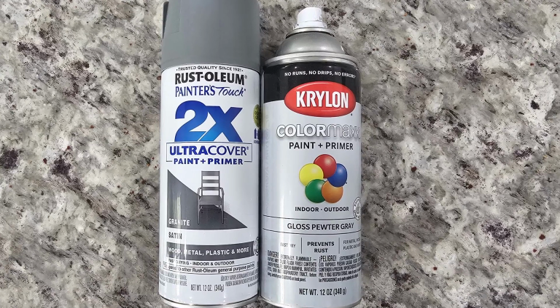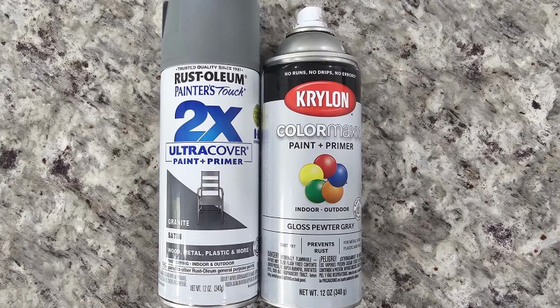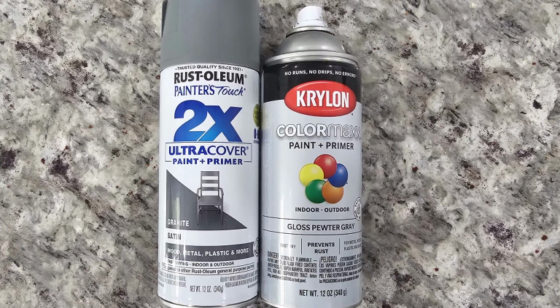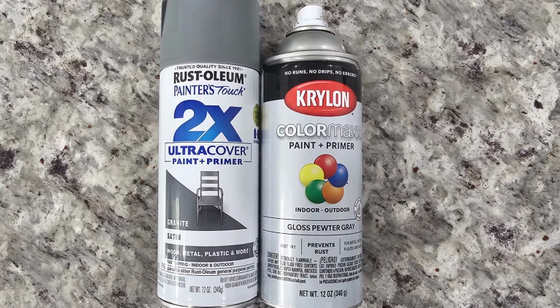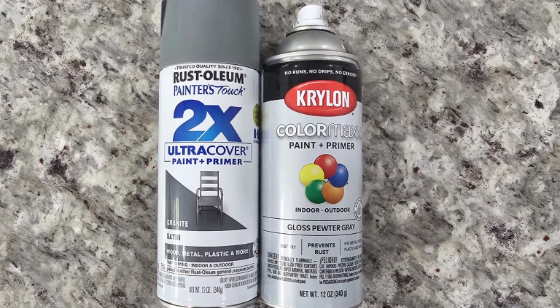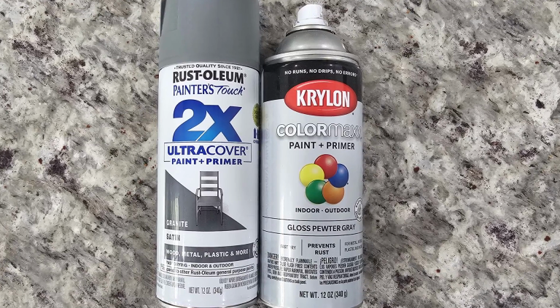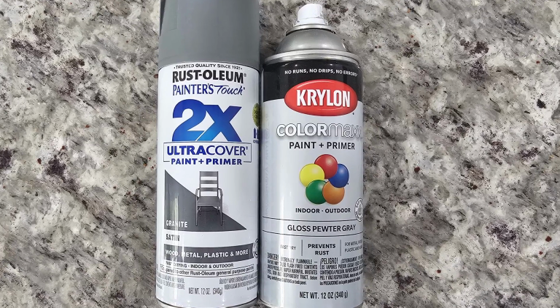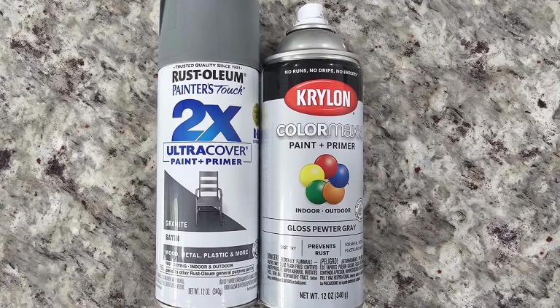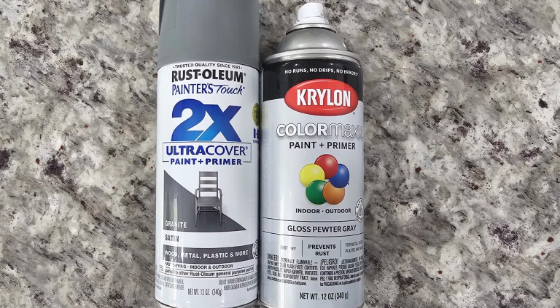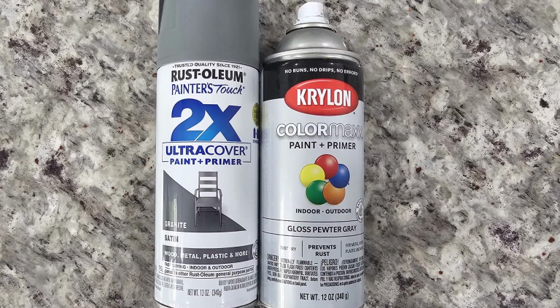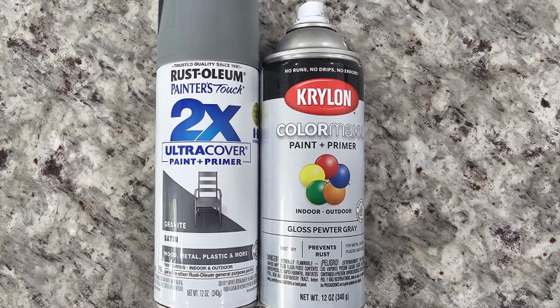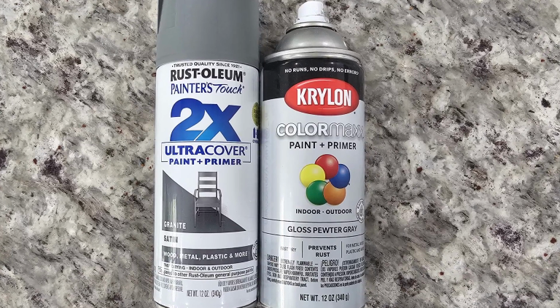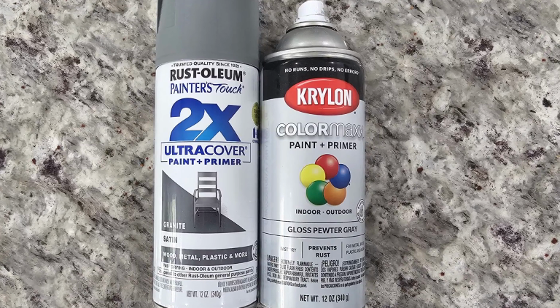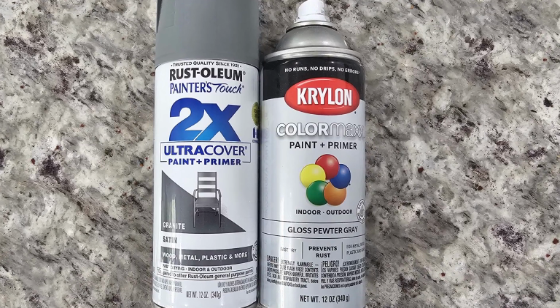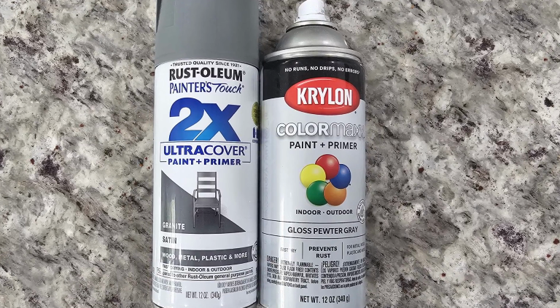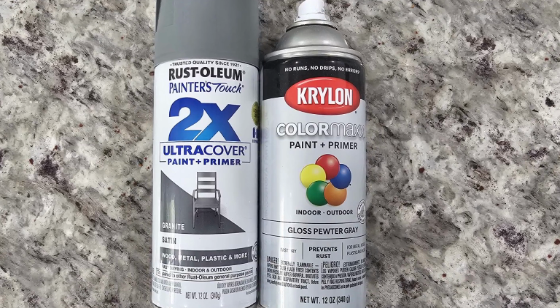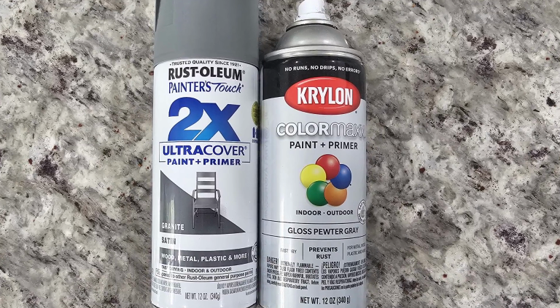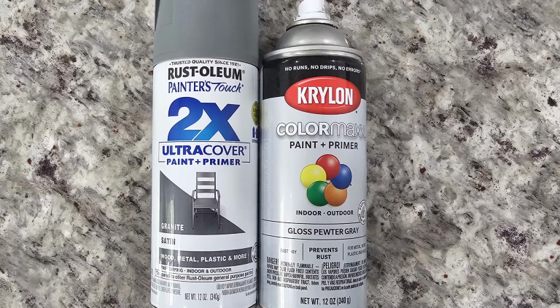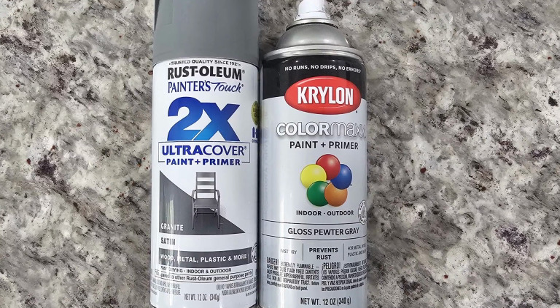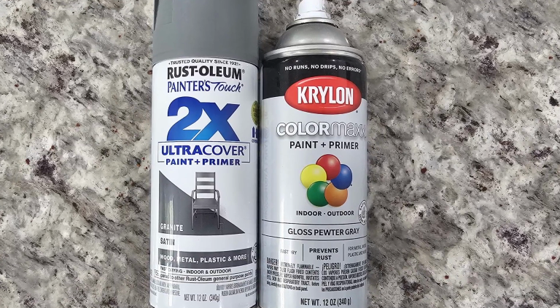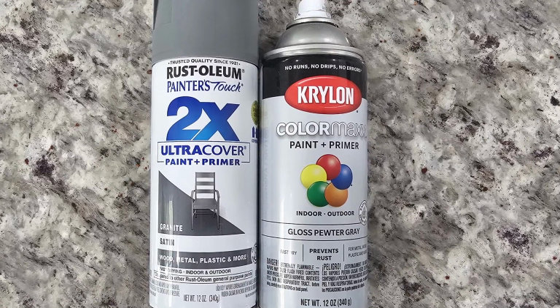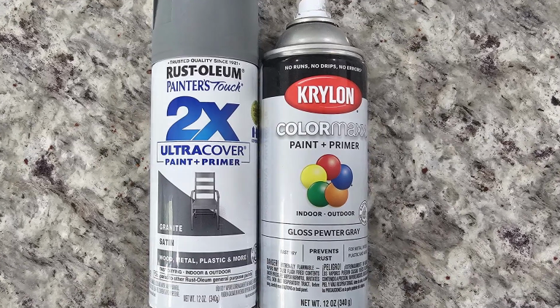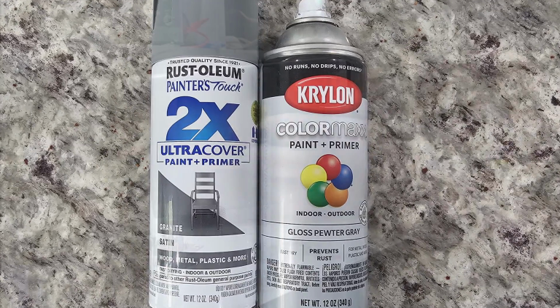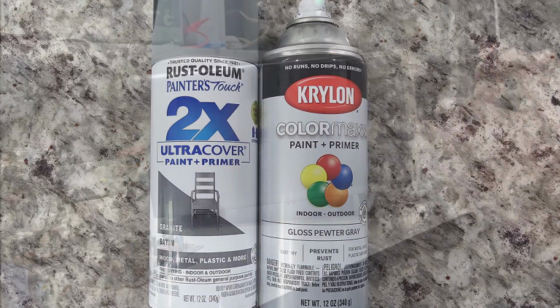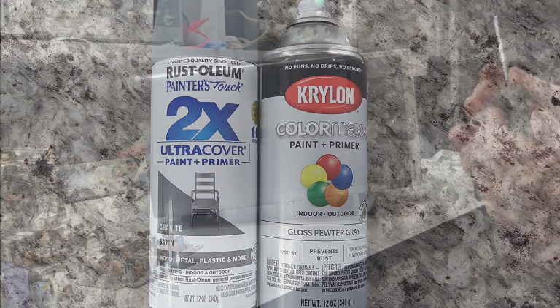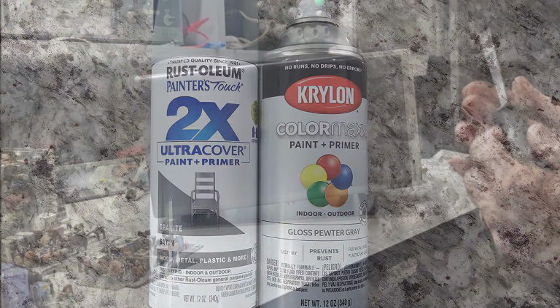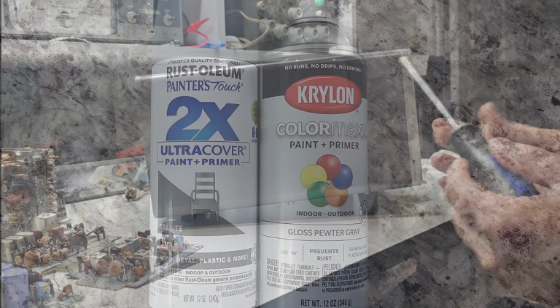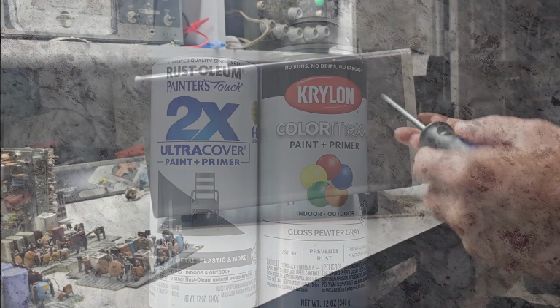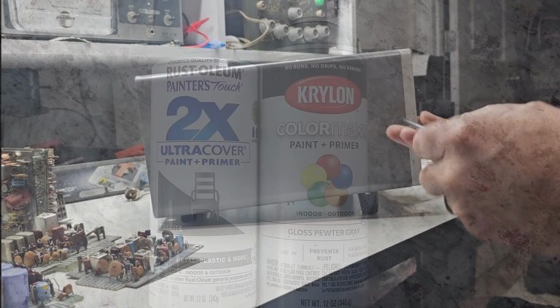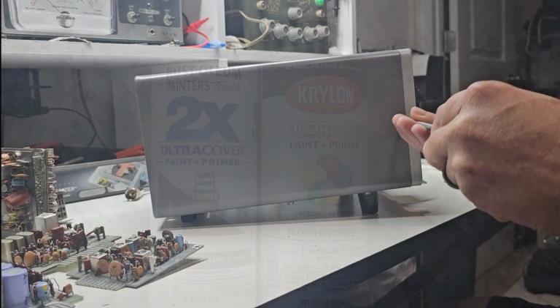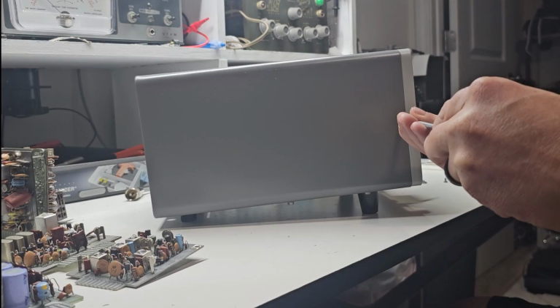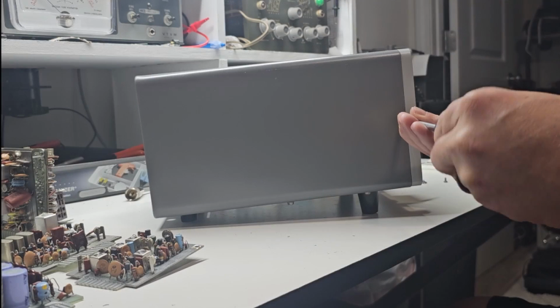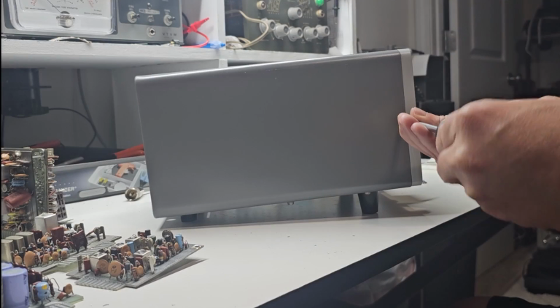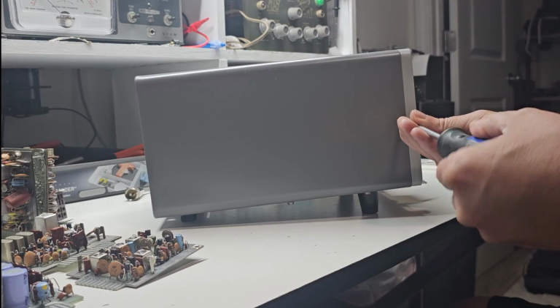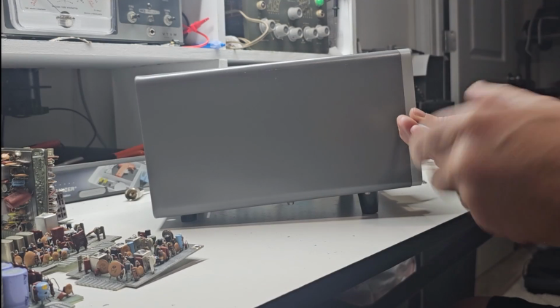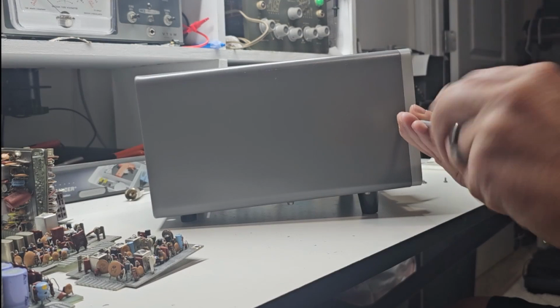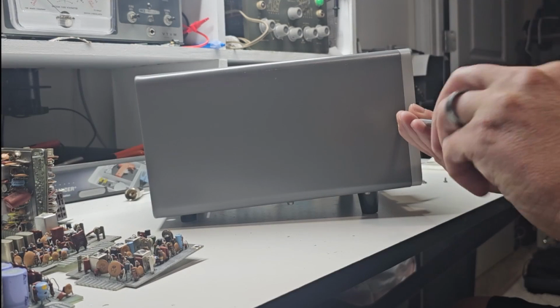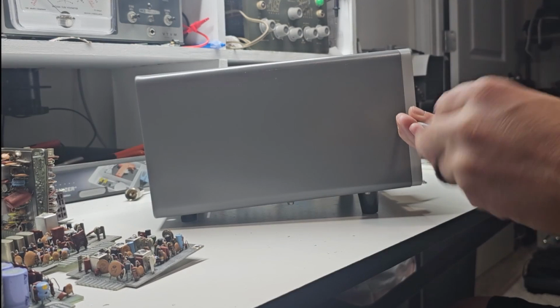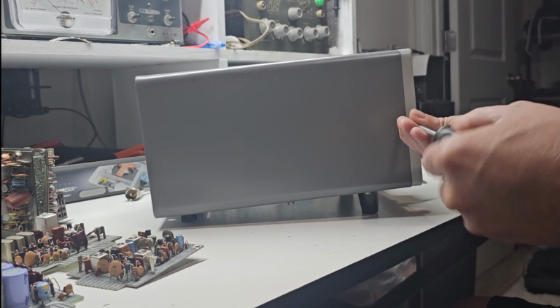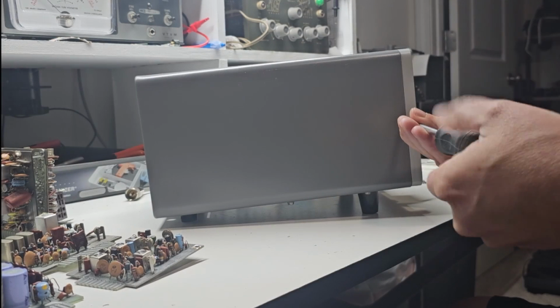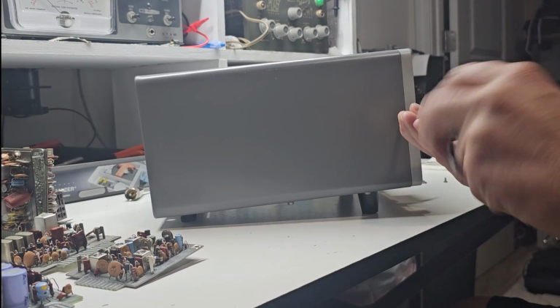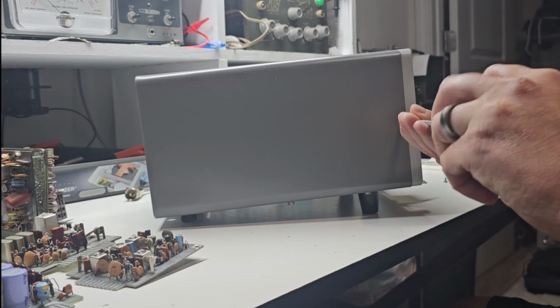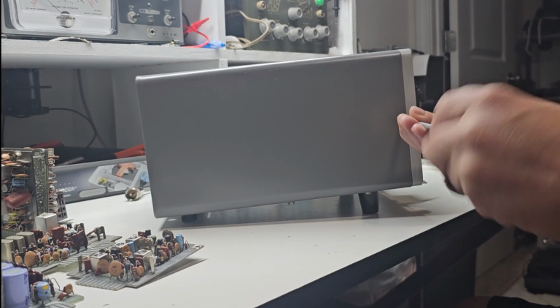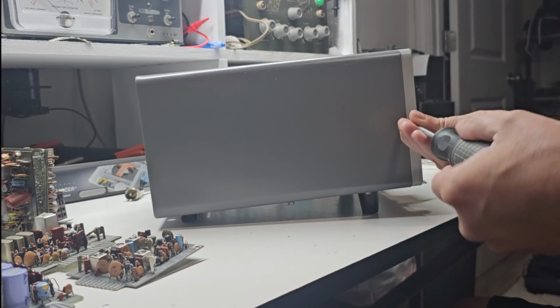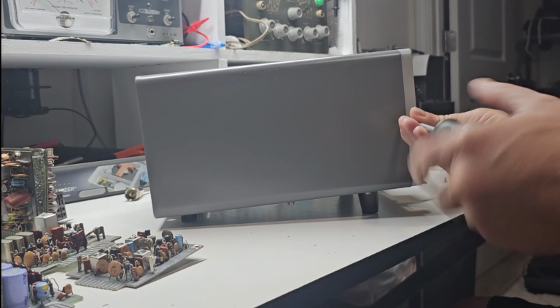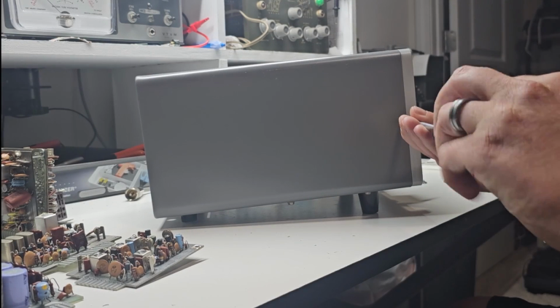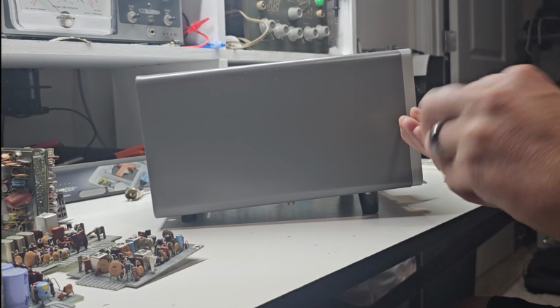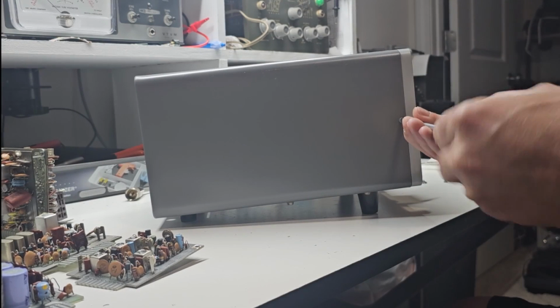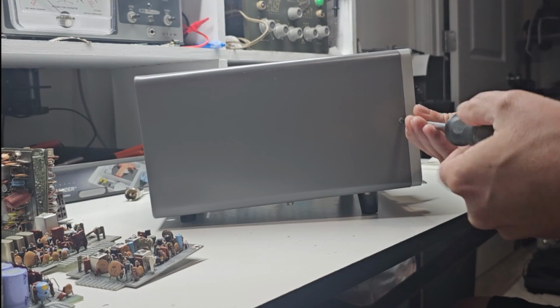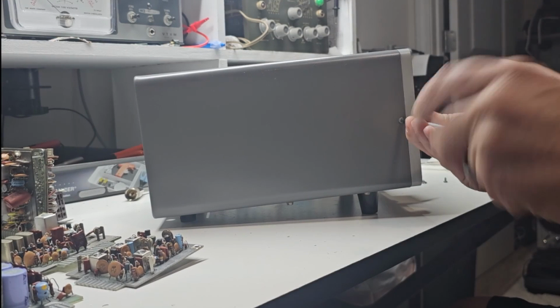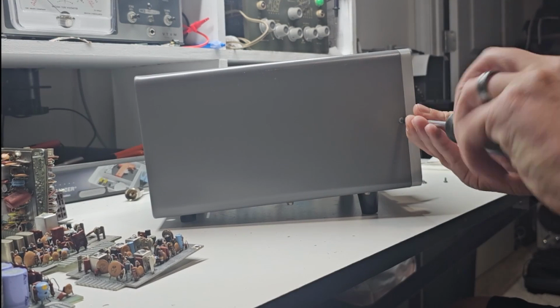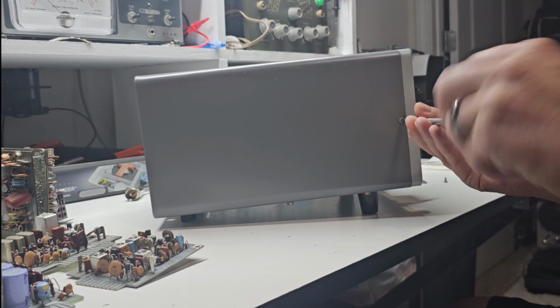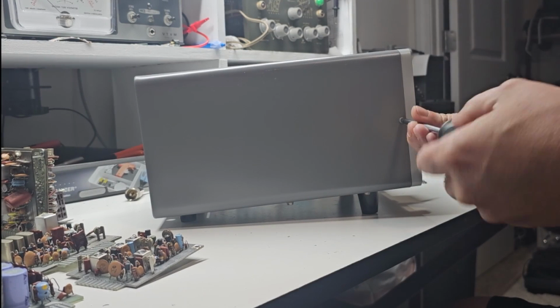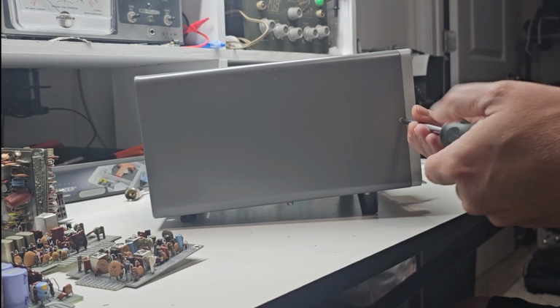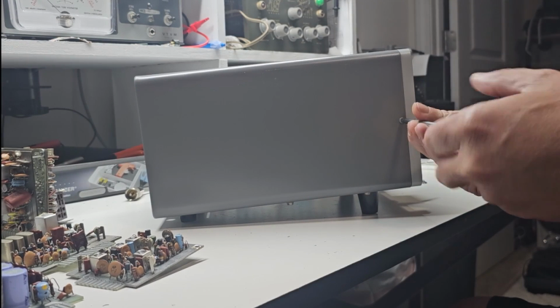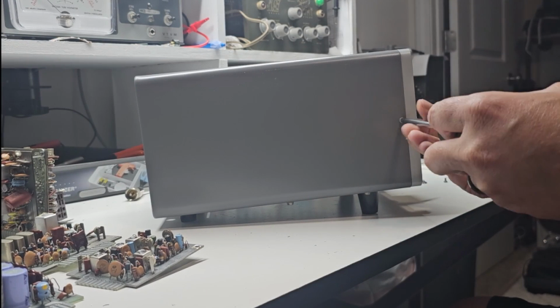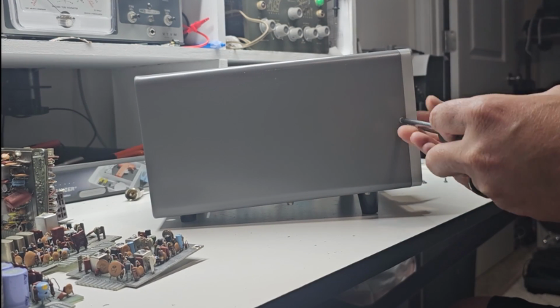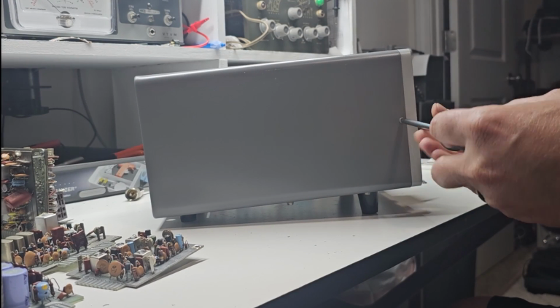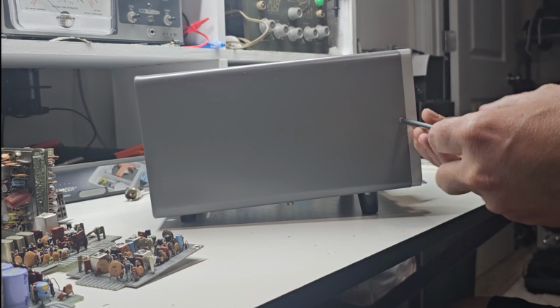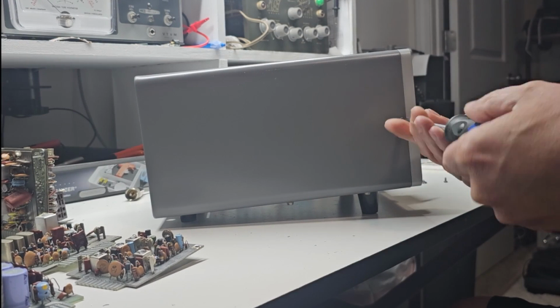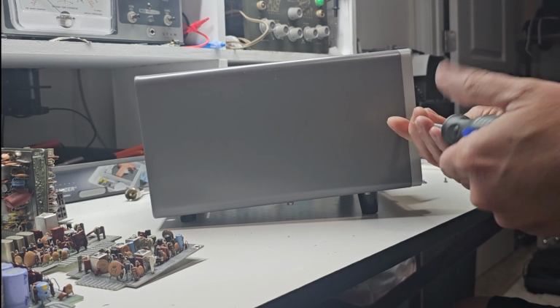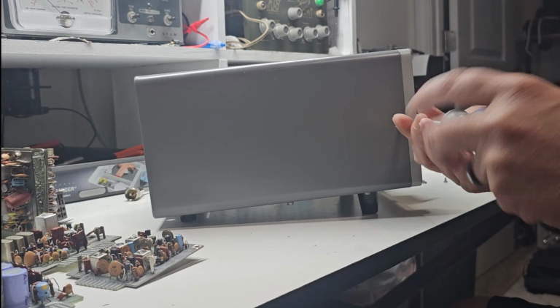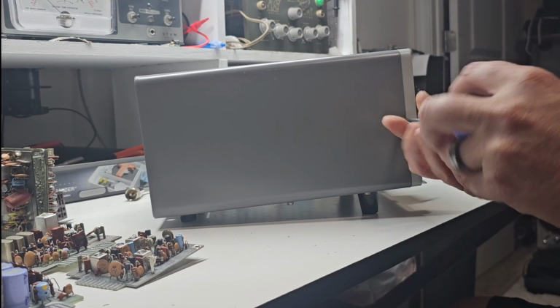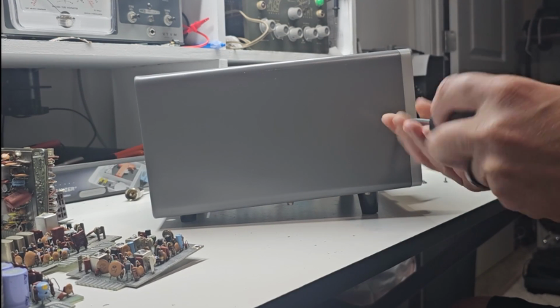Got everything? Great. Let's get started. First up, we're disassembling the radio.